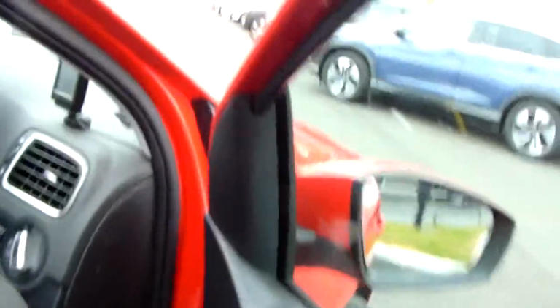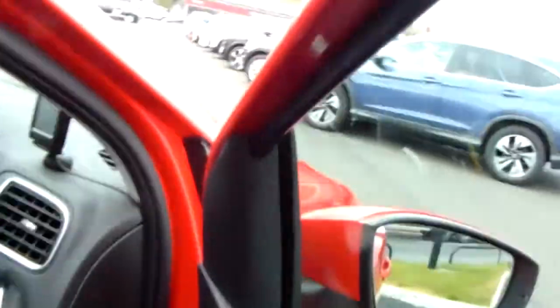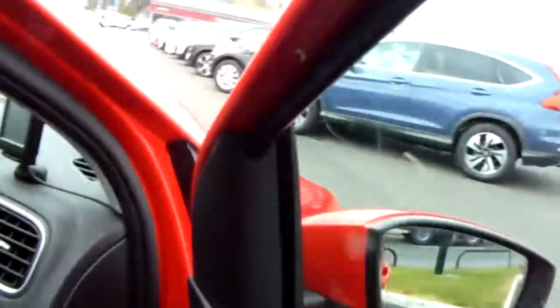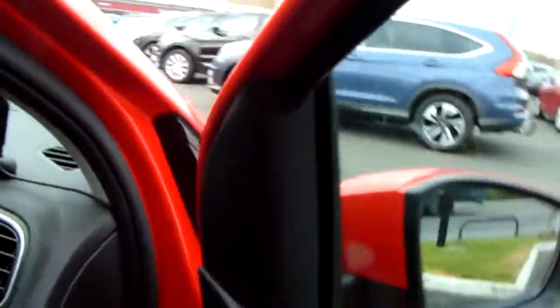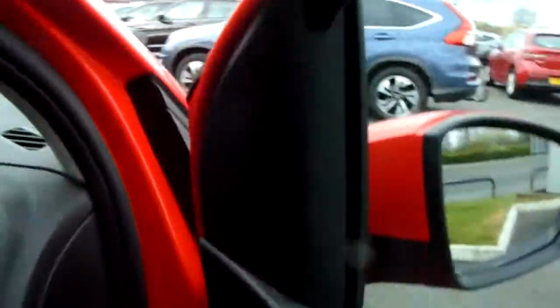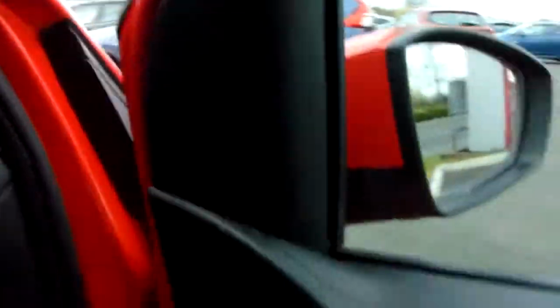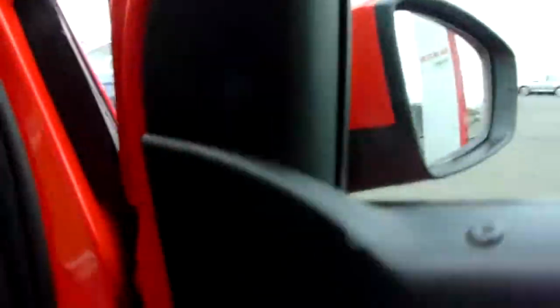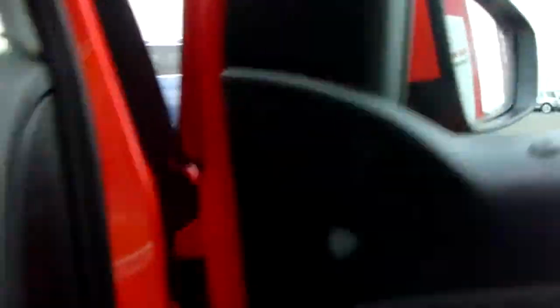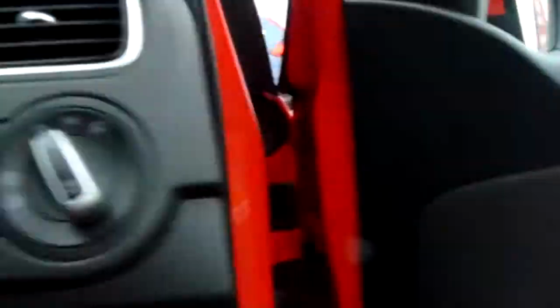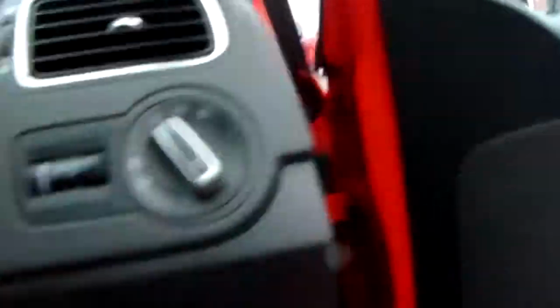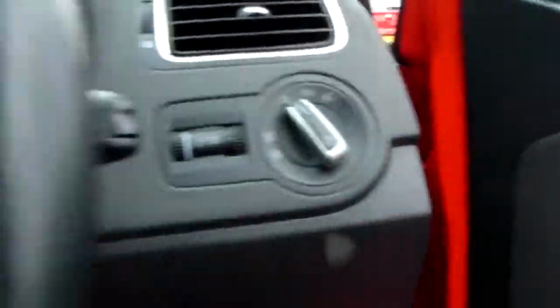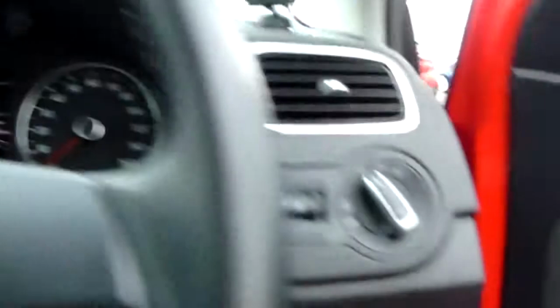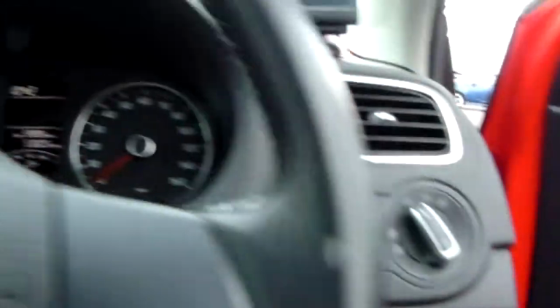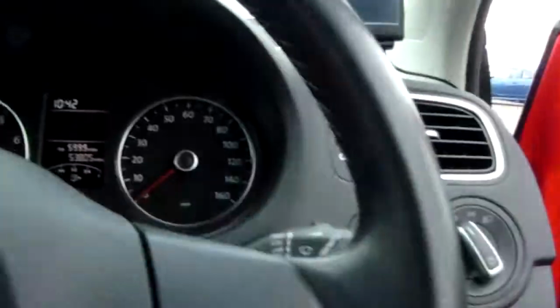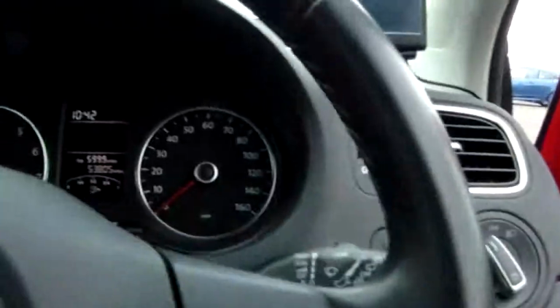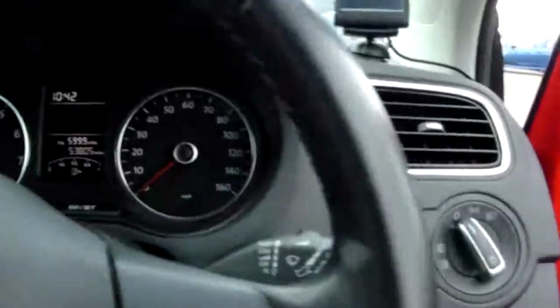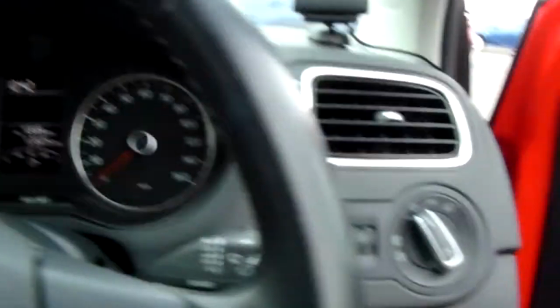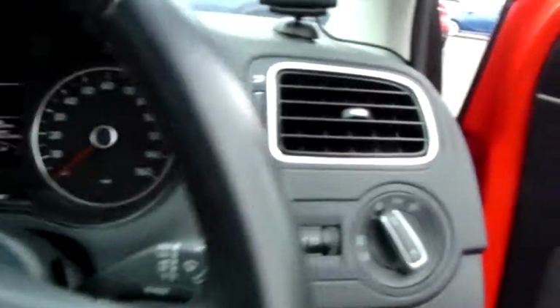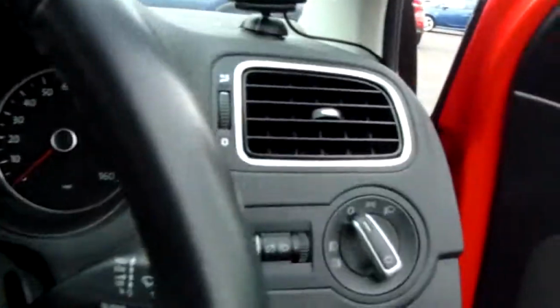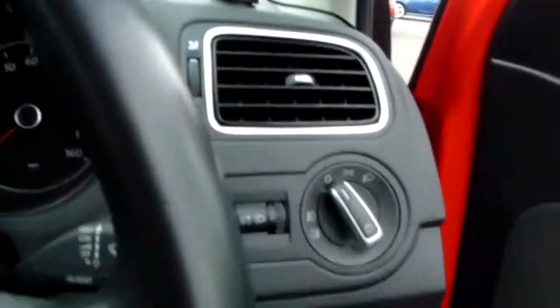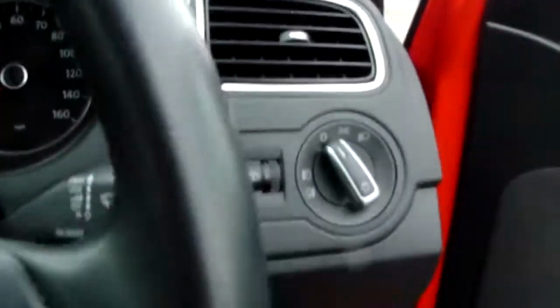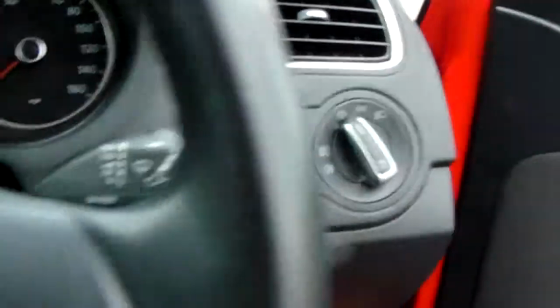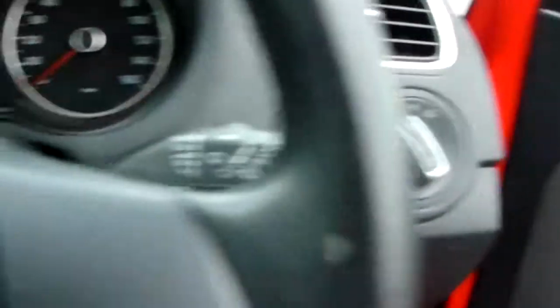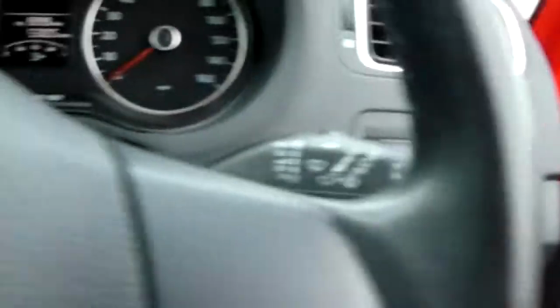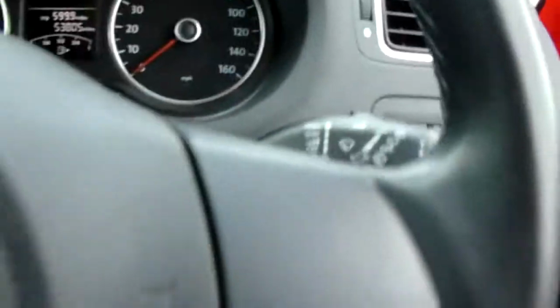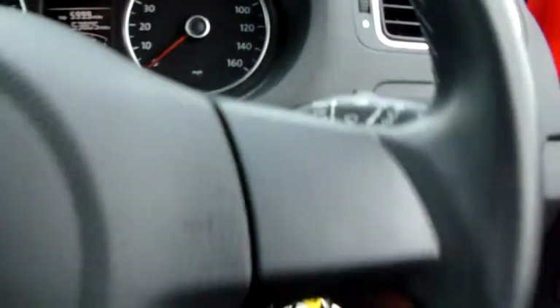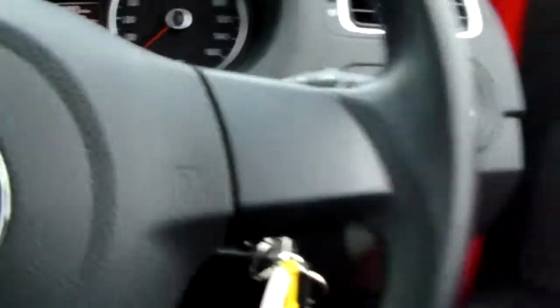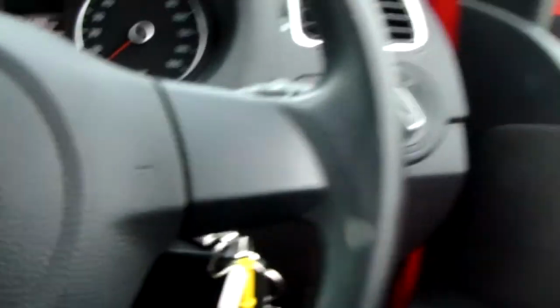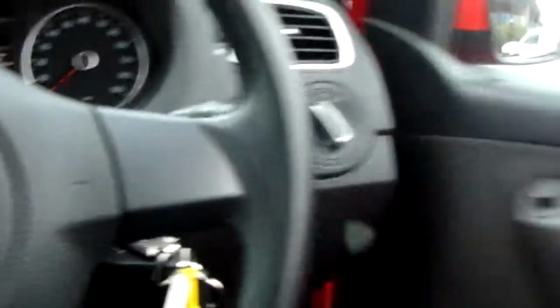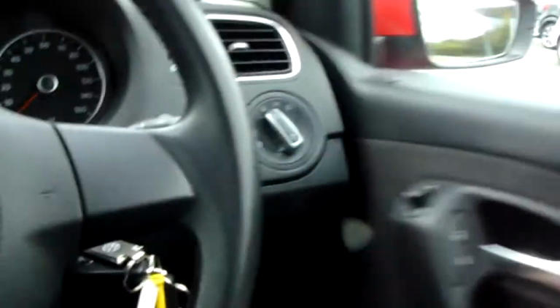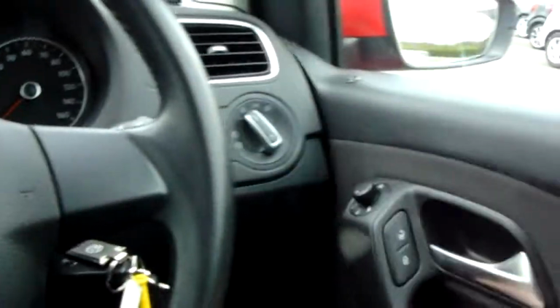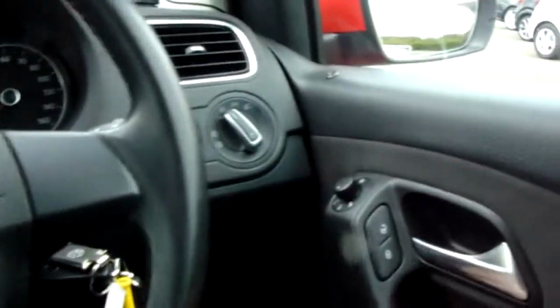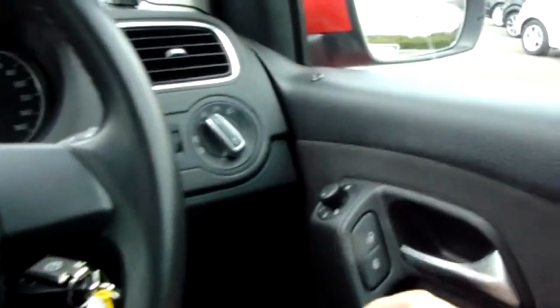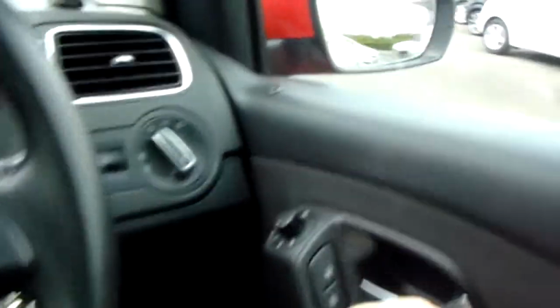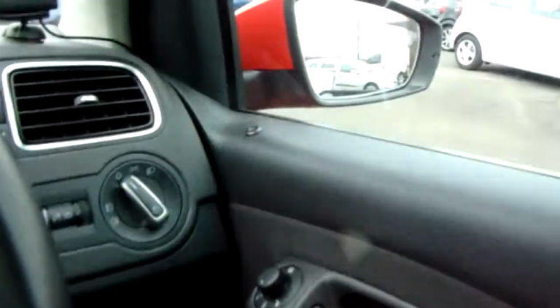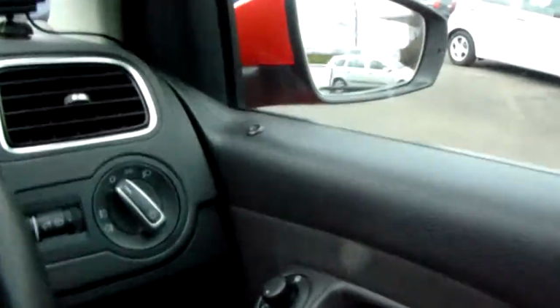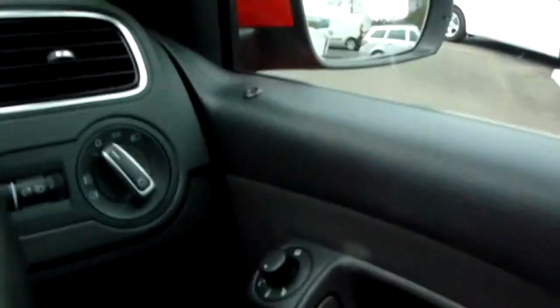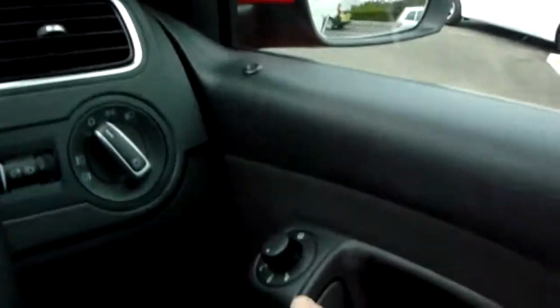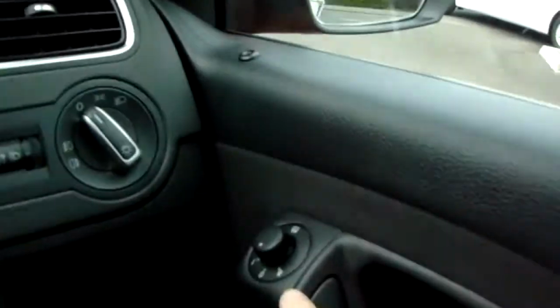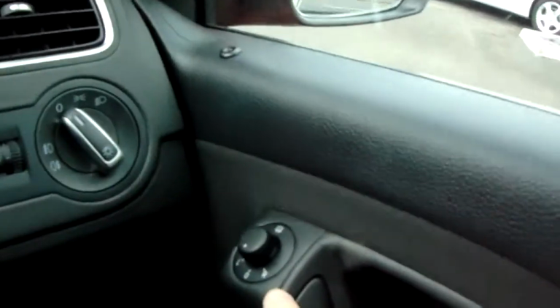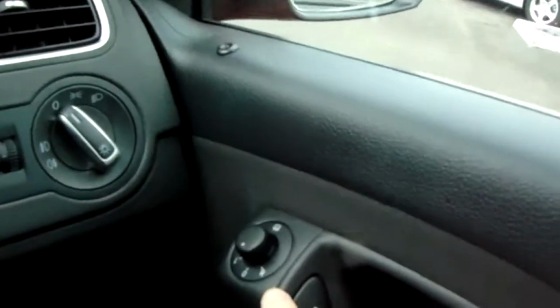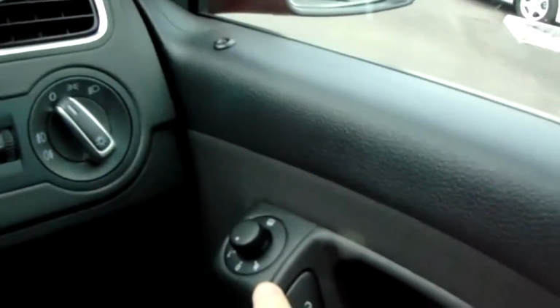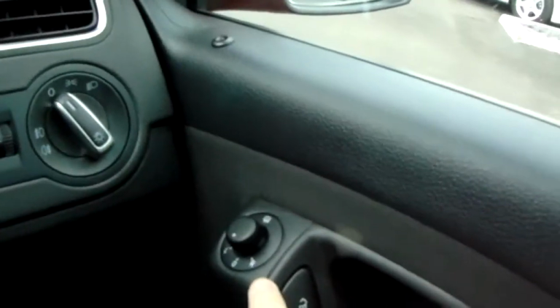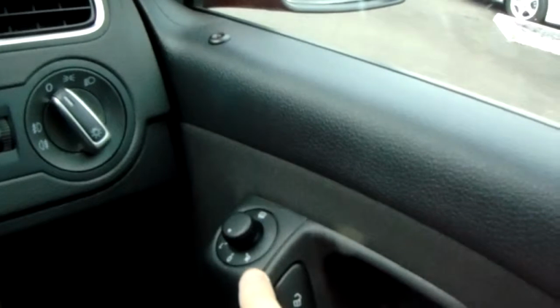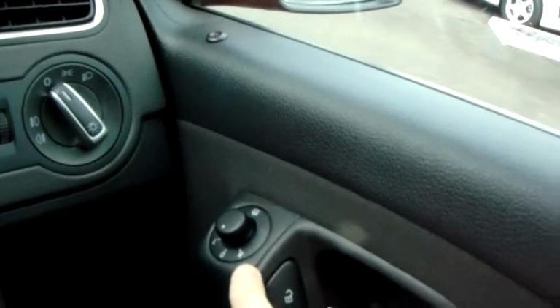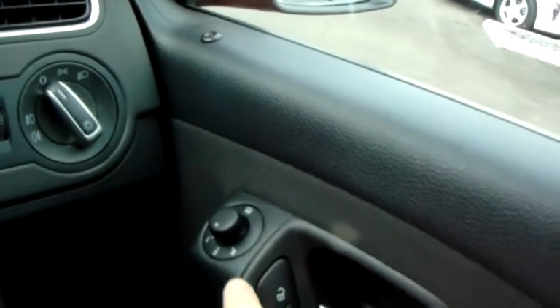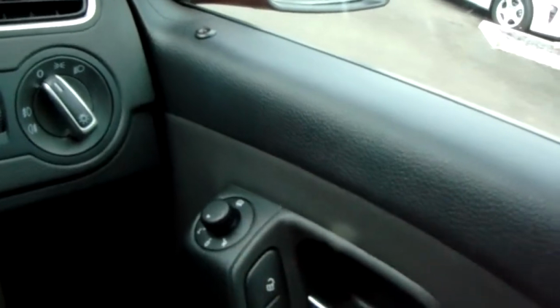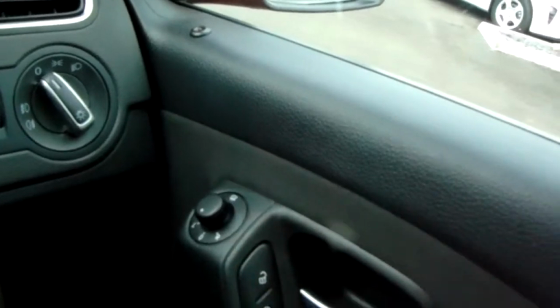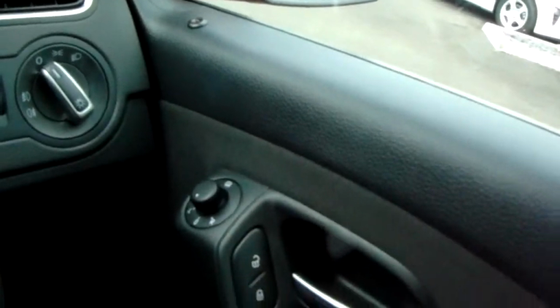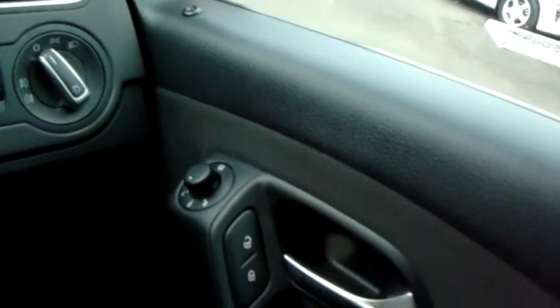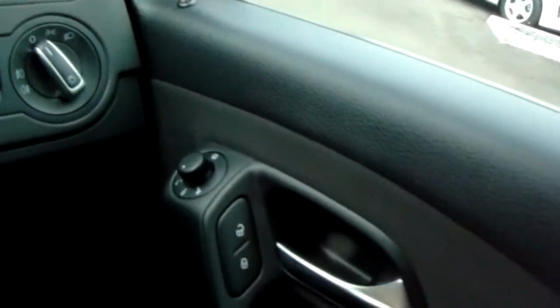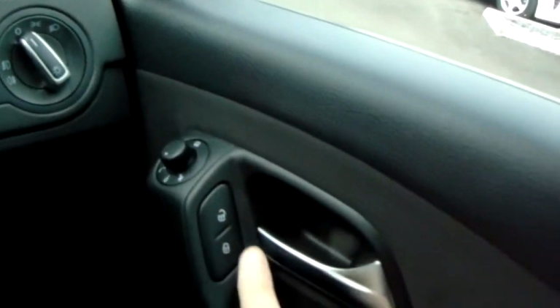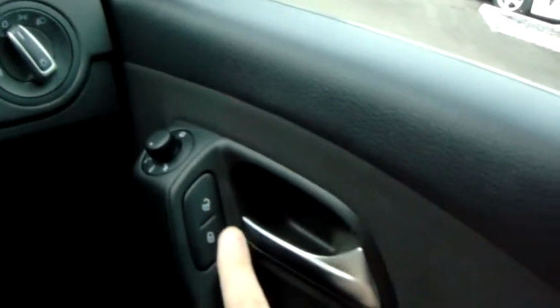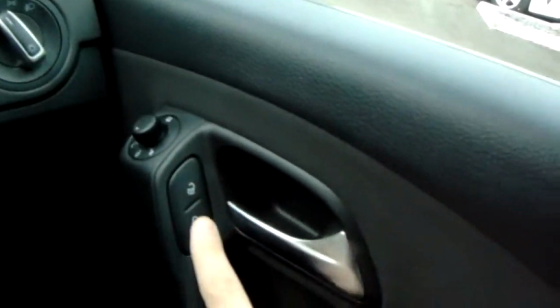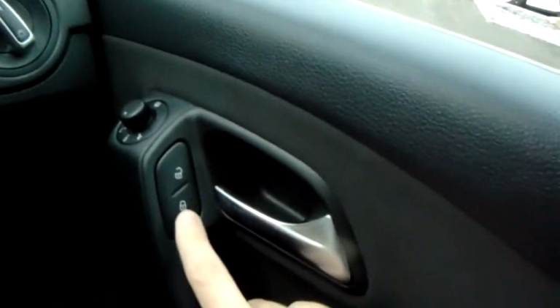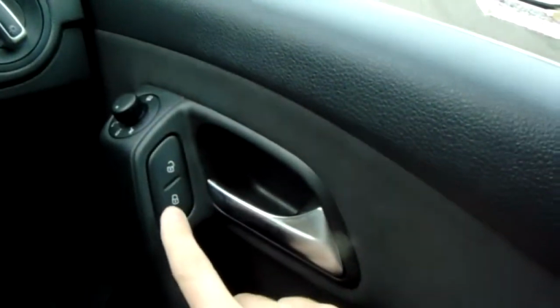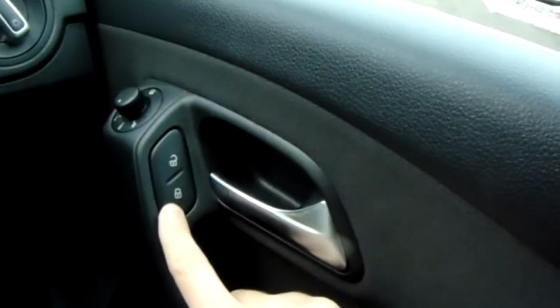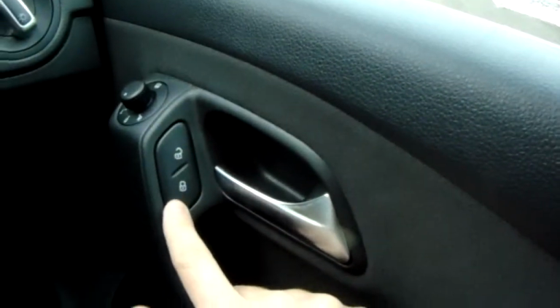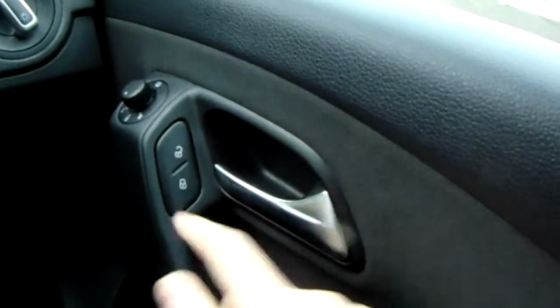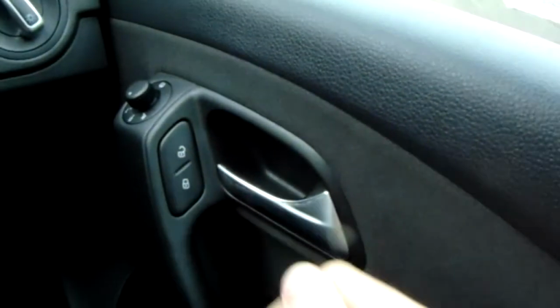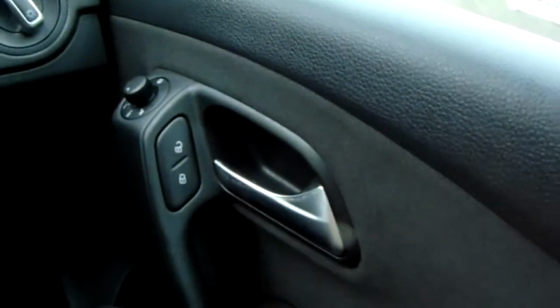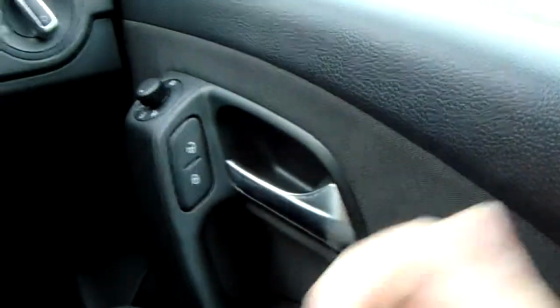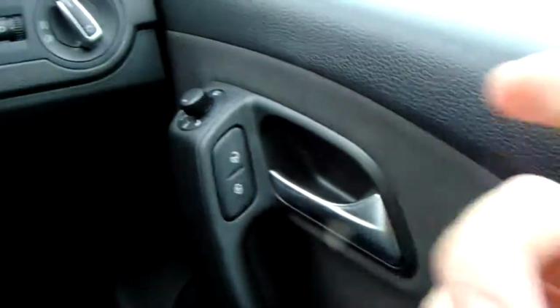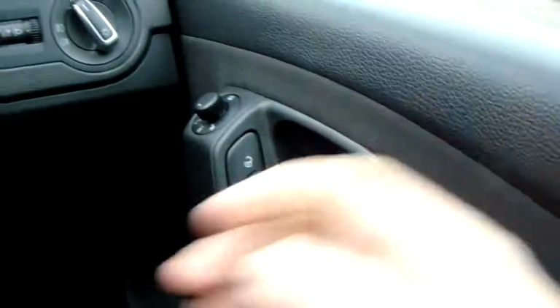Starting on the driver's side door, you do have front and rear electric windows. You've also got electric and heated door mirrors up here, and a central locking button just below that.